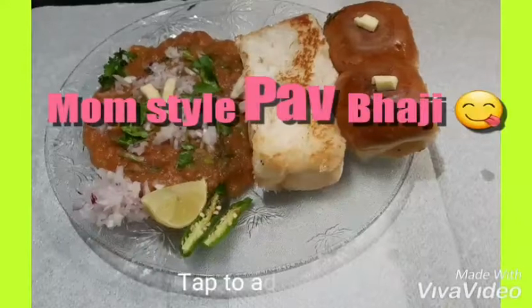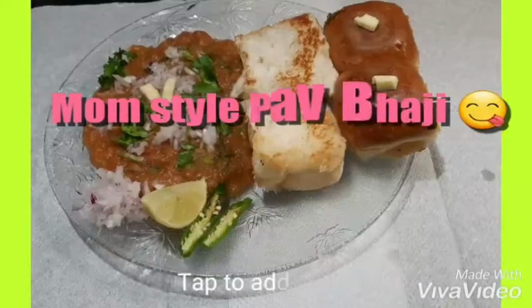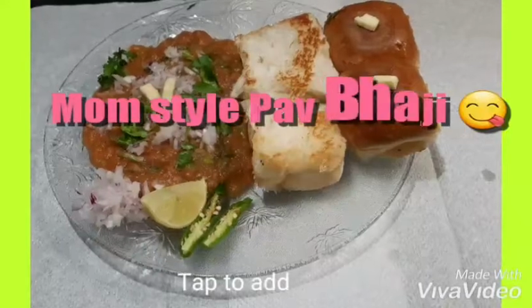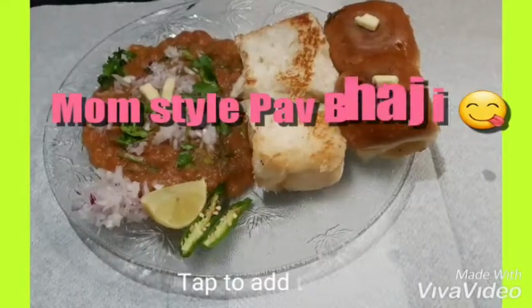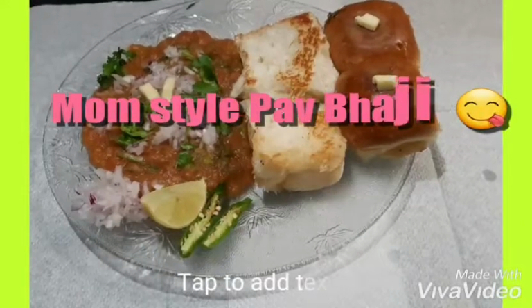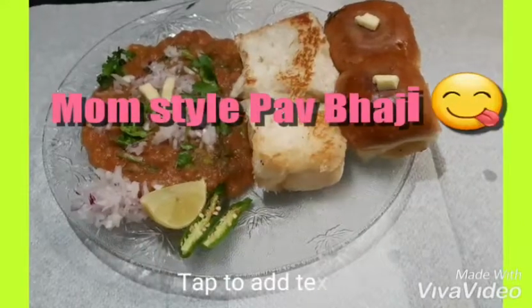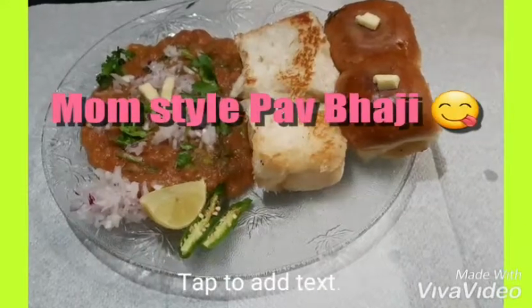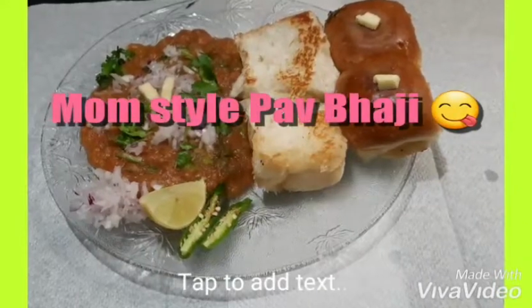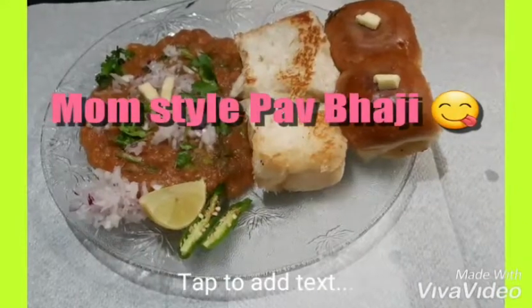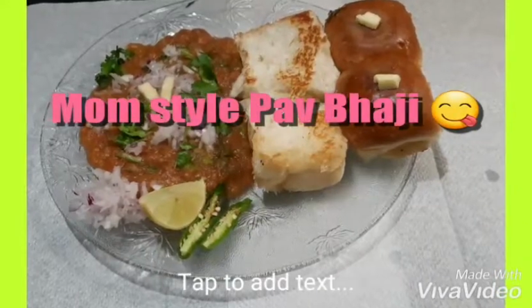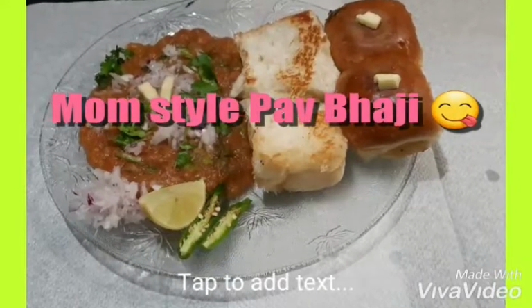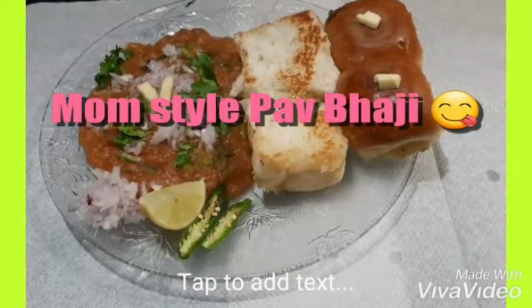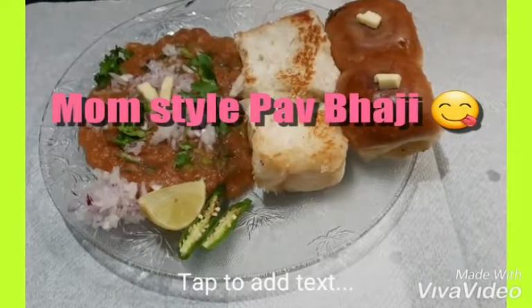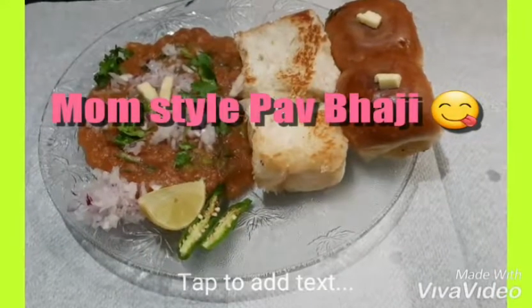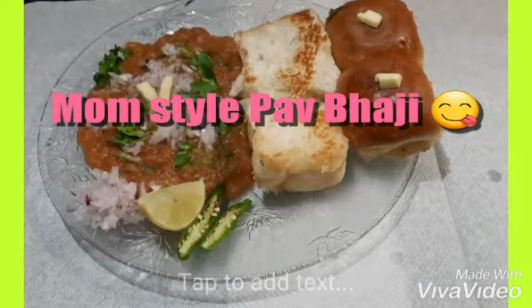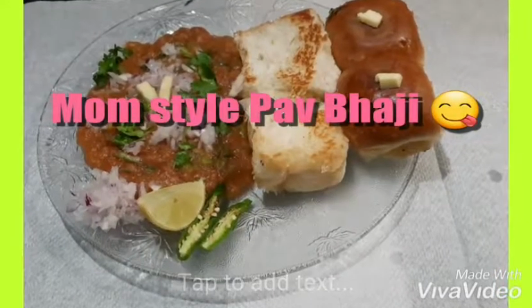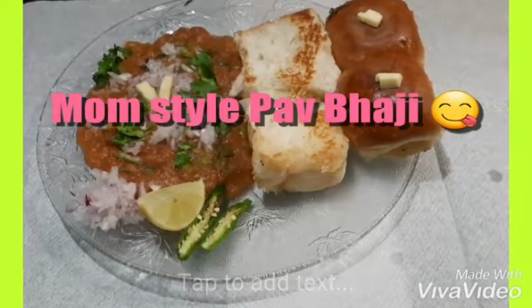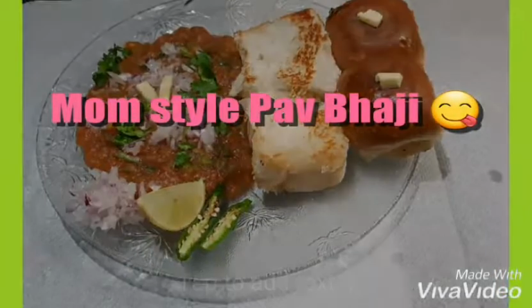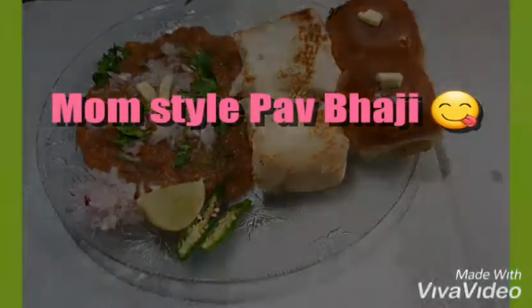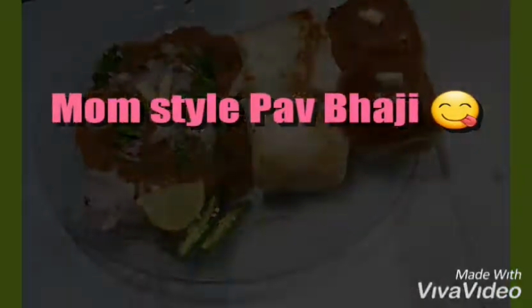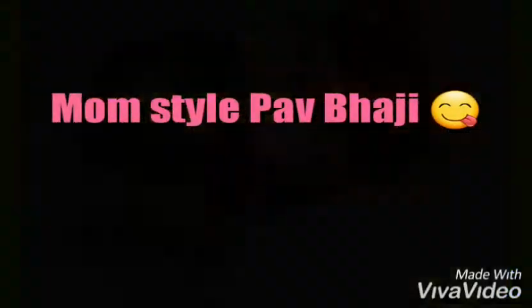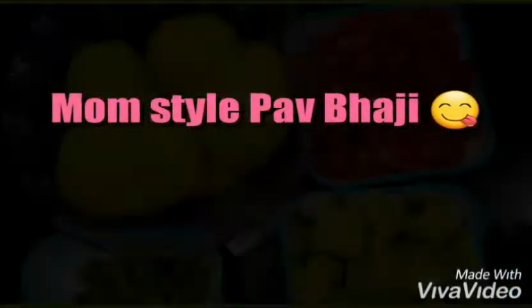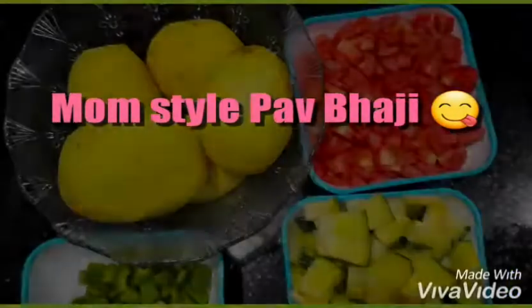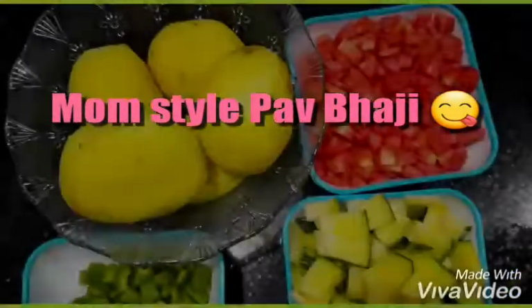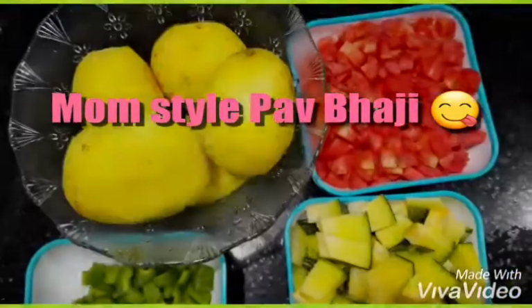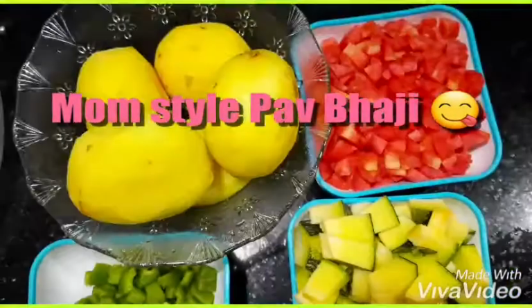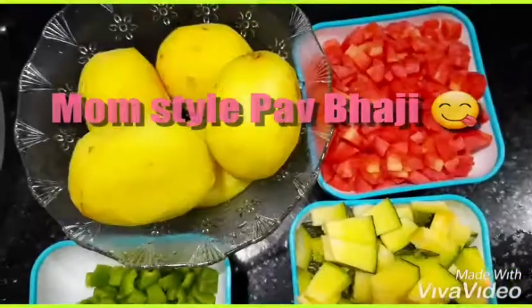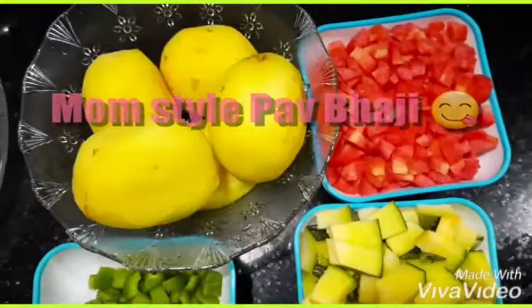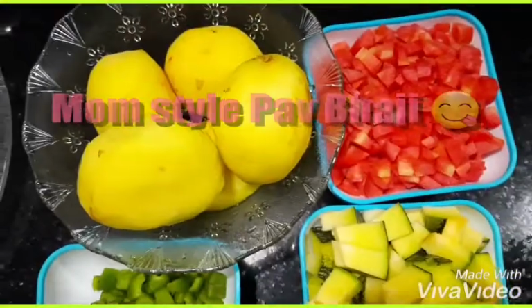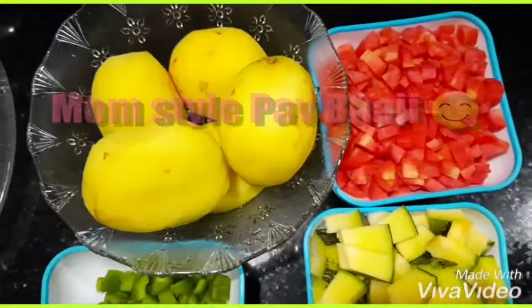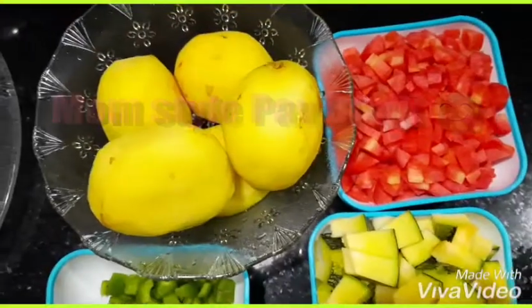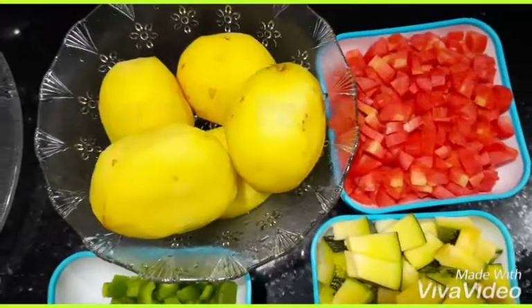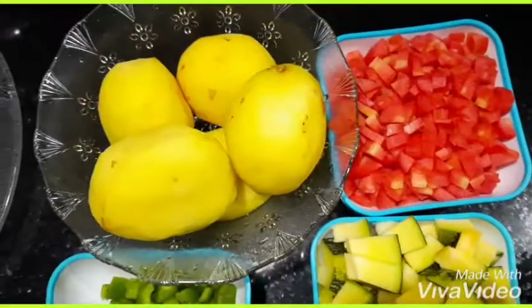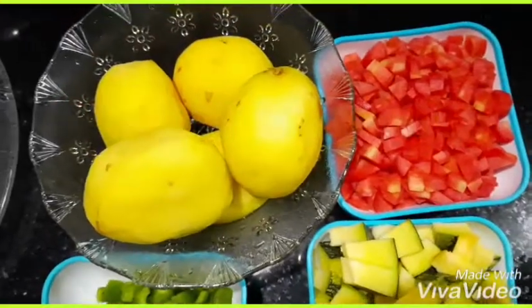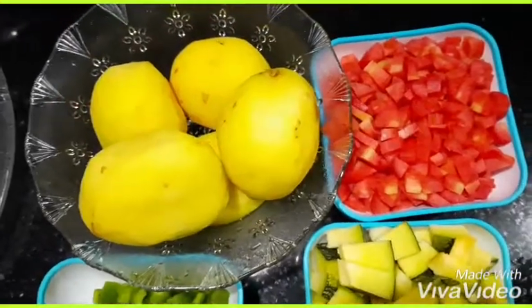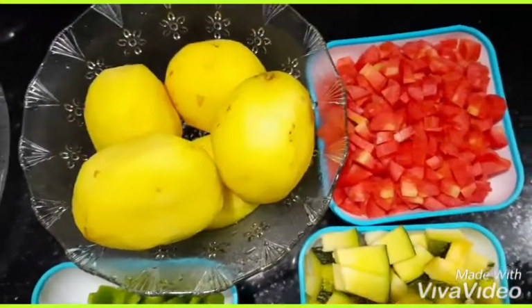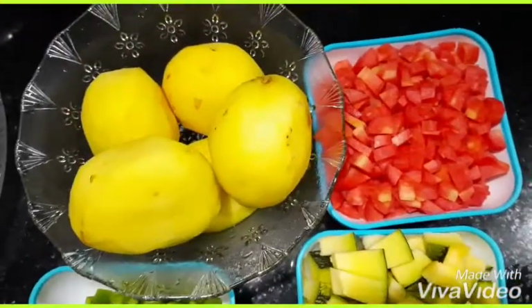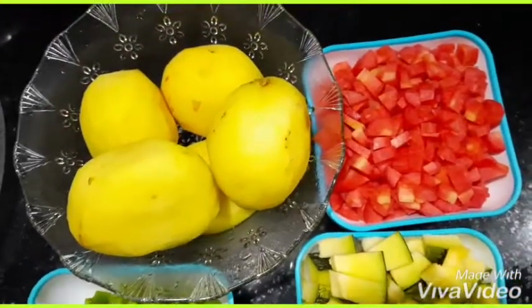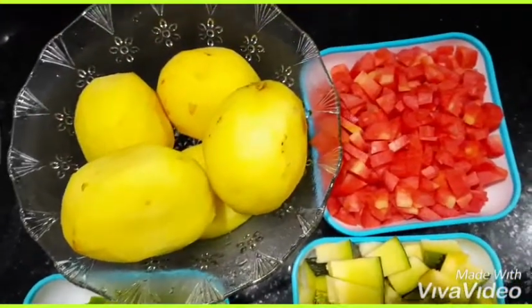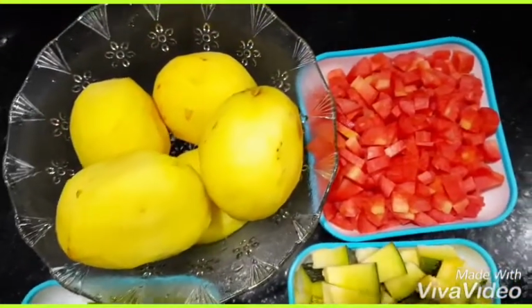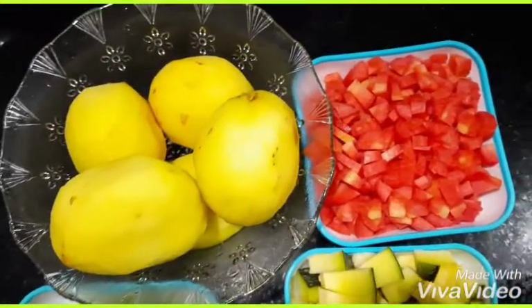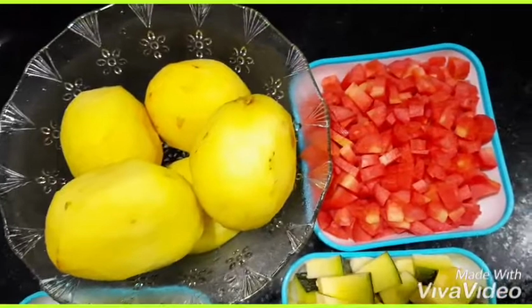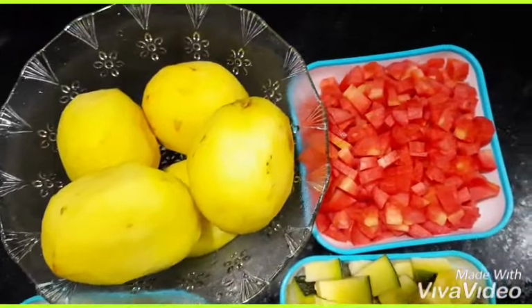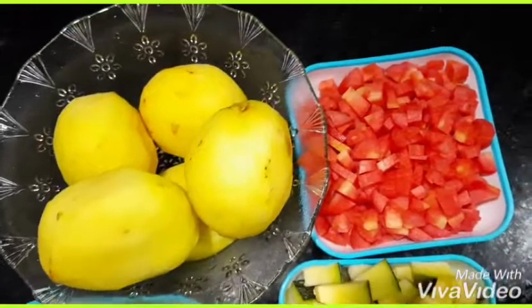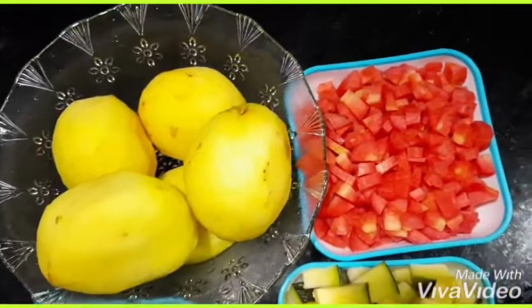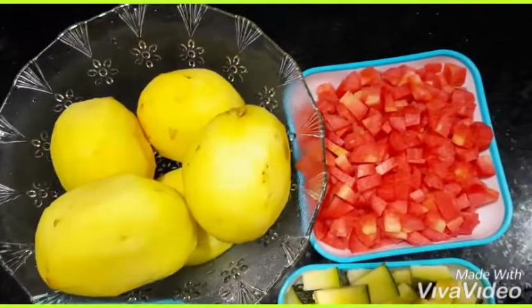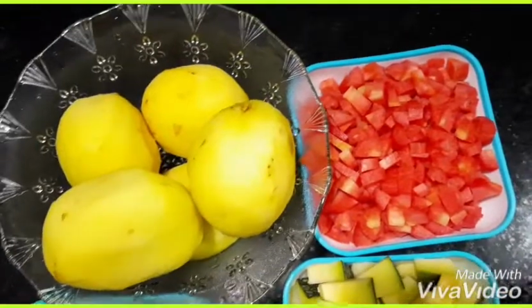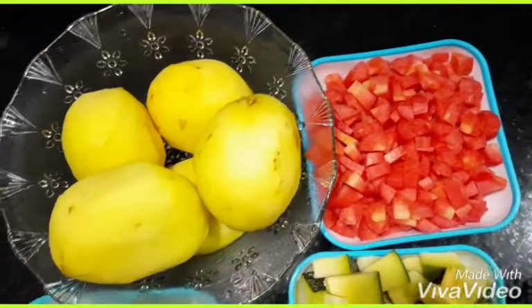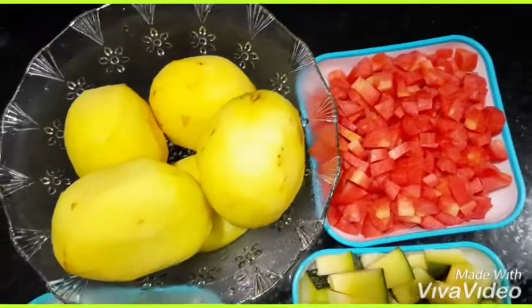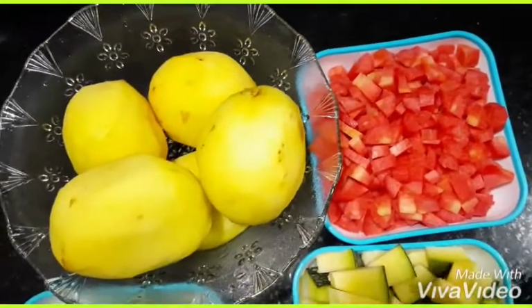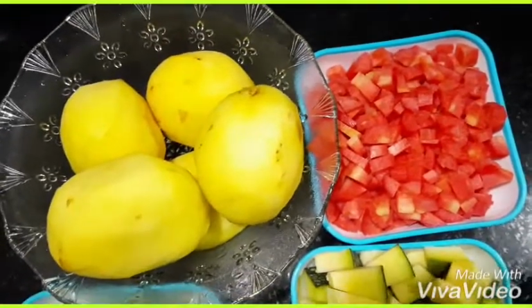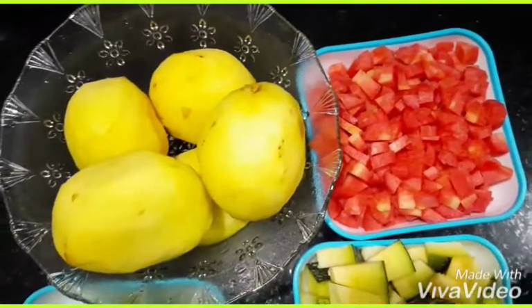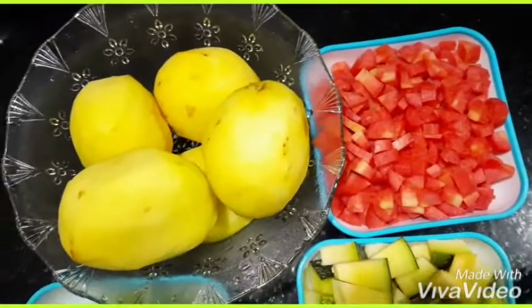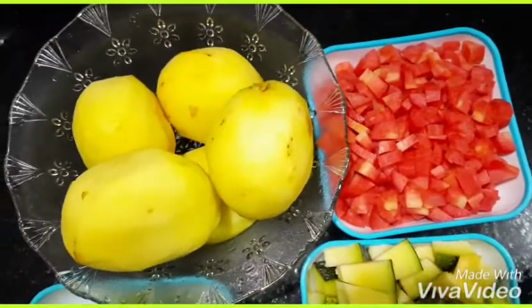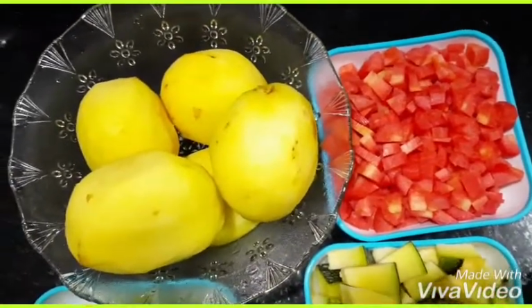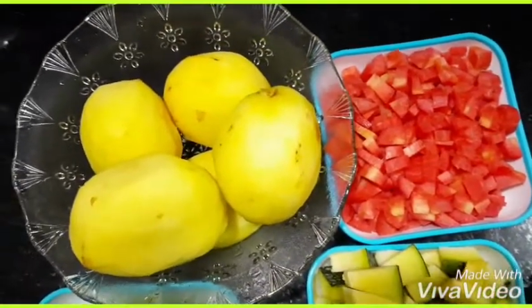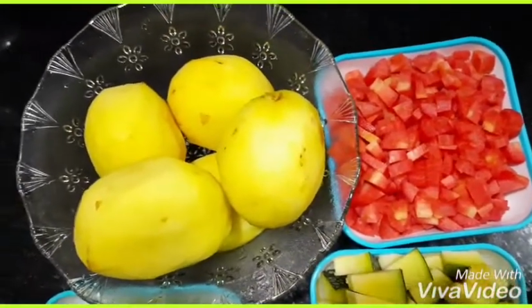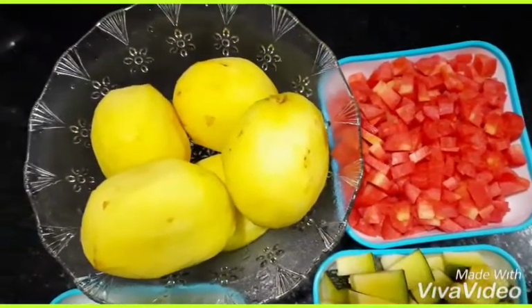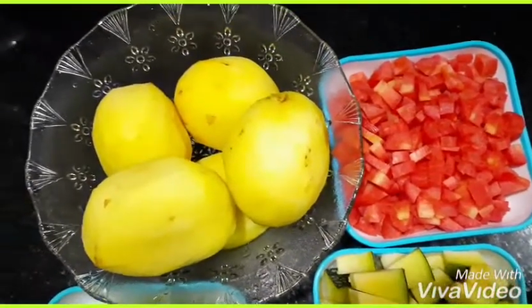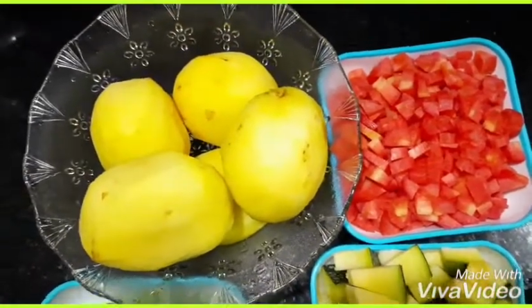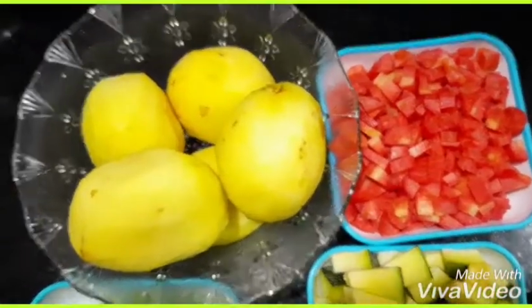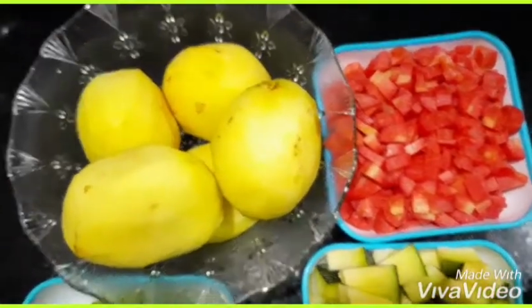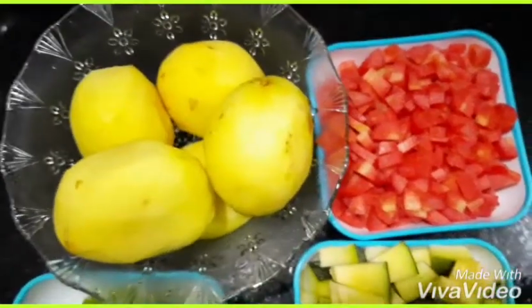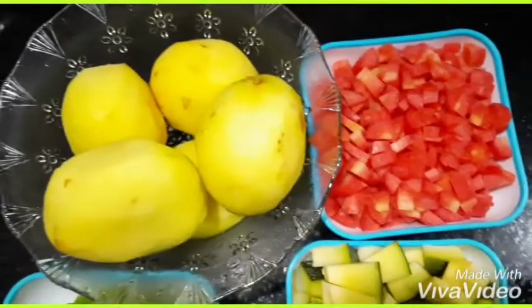Hey people! Do you like pav bhaji like me? If yes, watch this video on how to make pav bhaji.